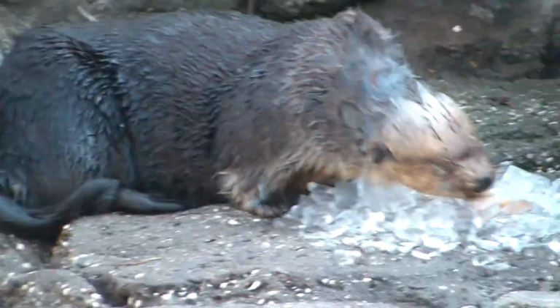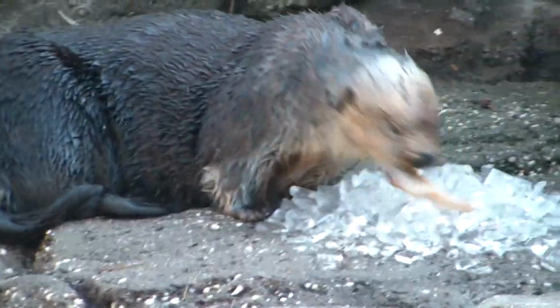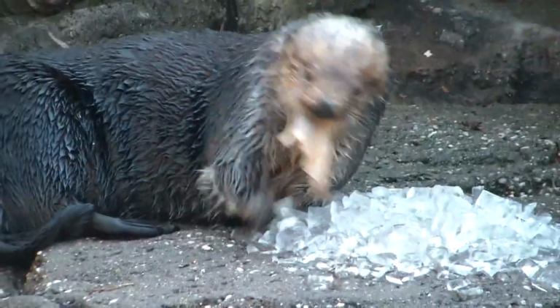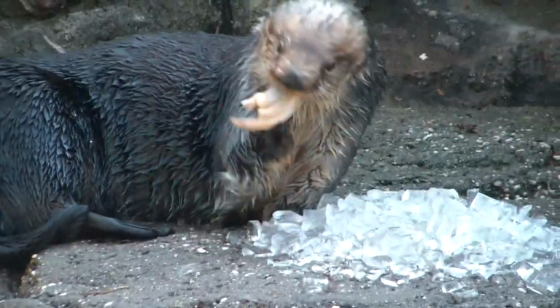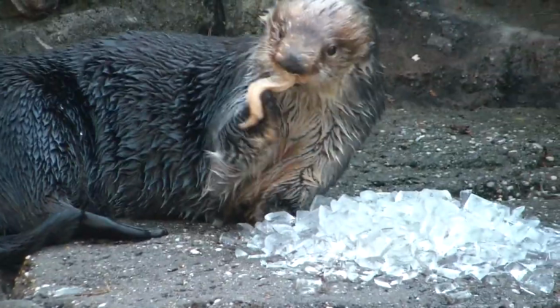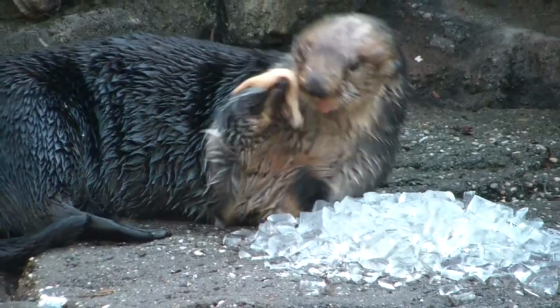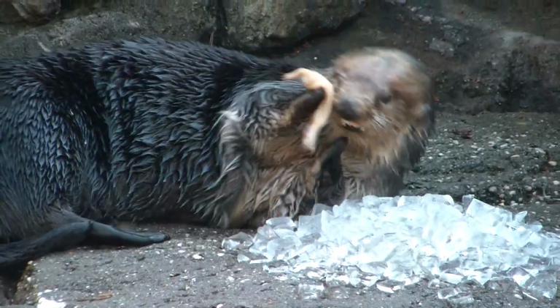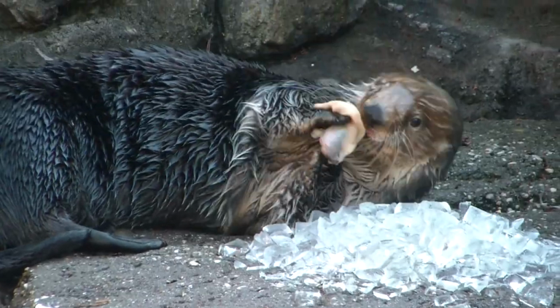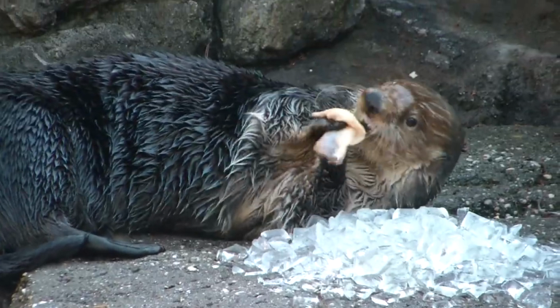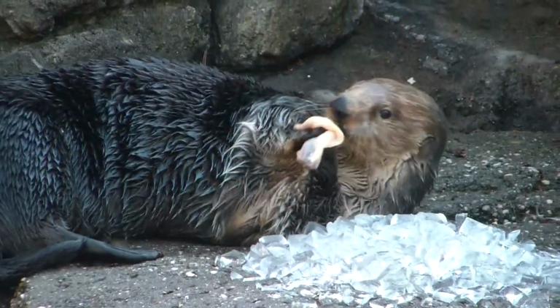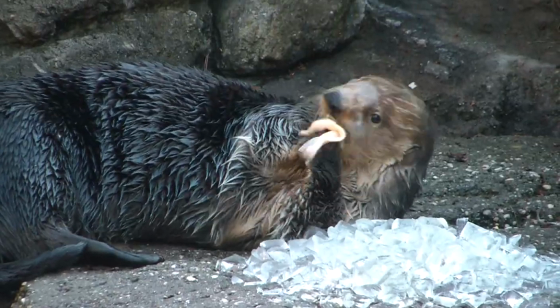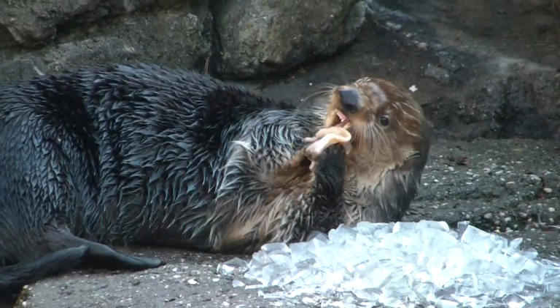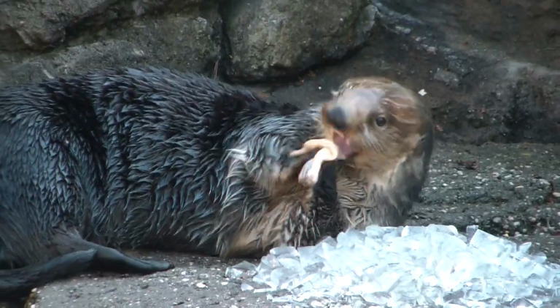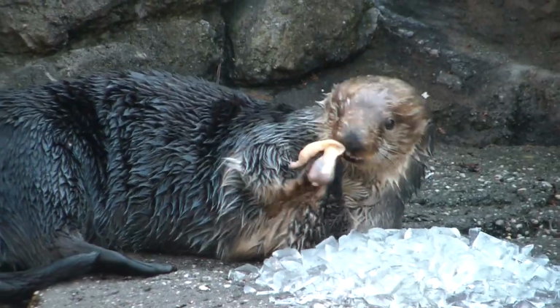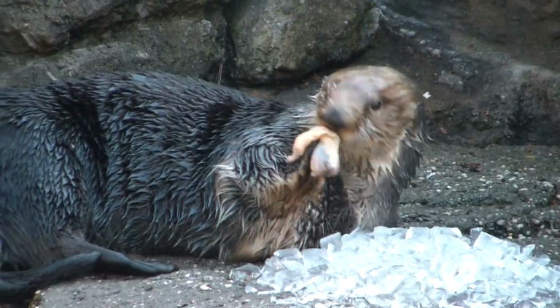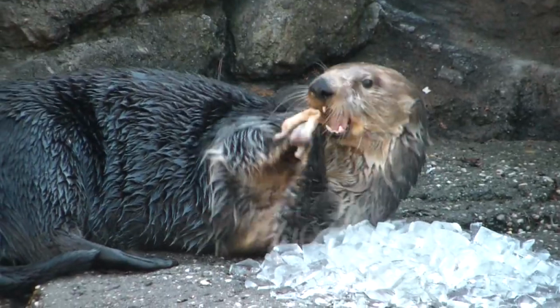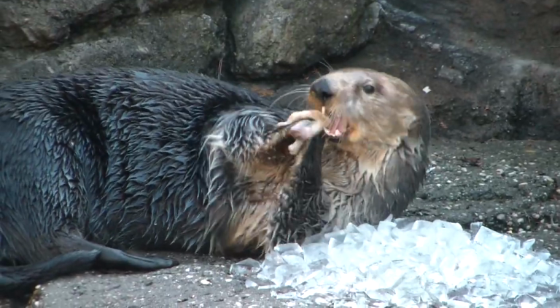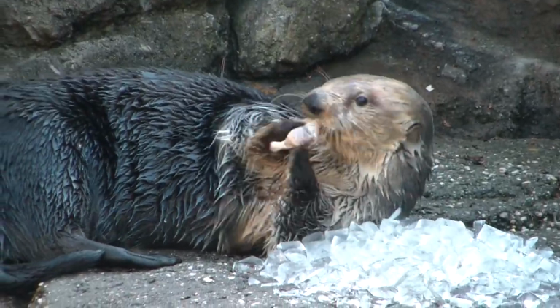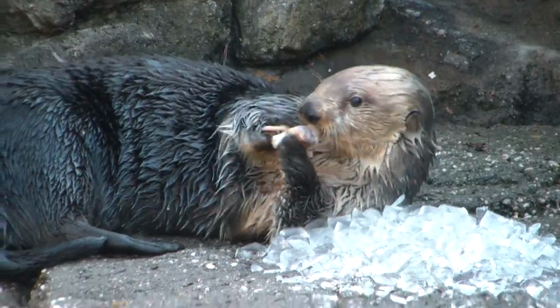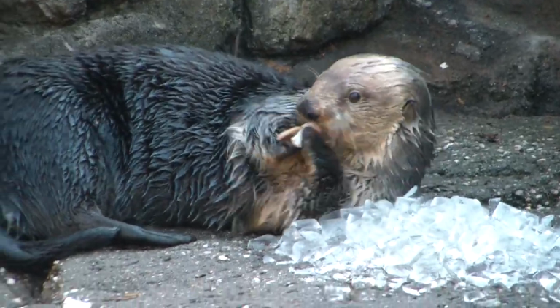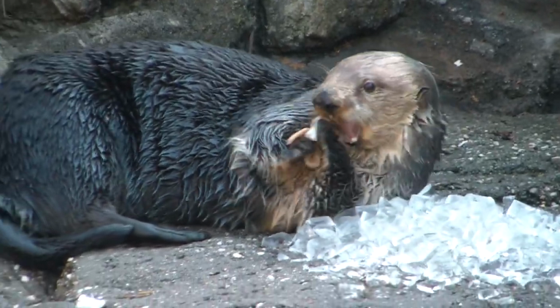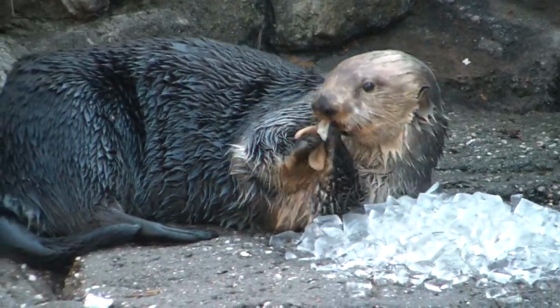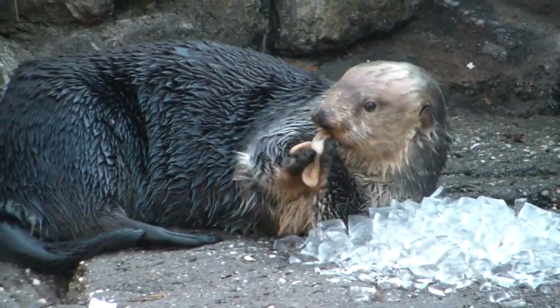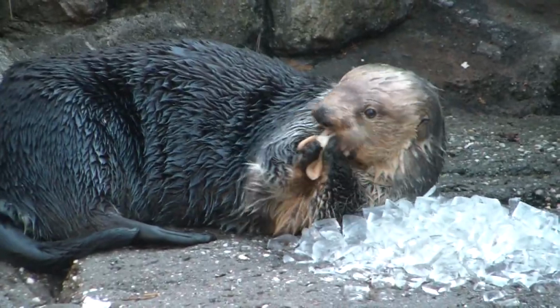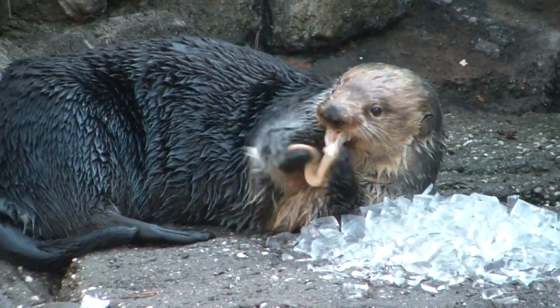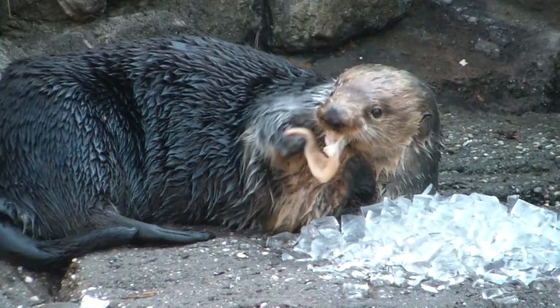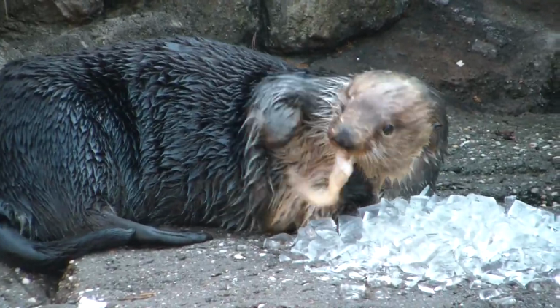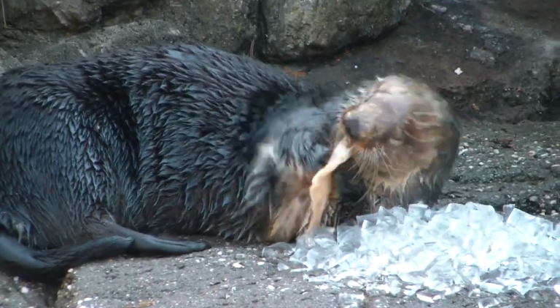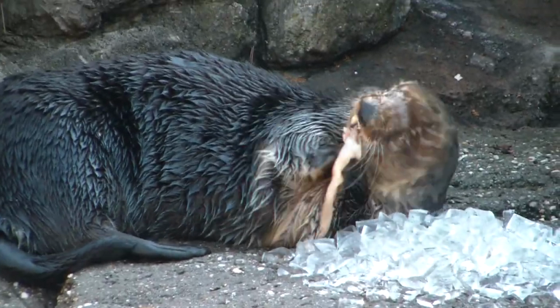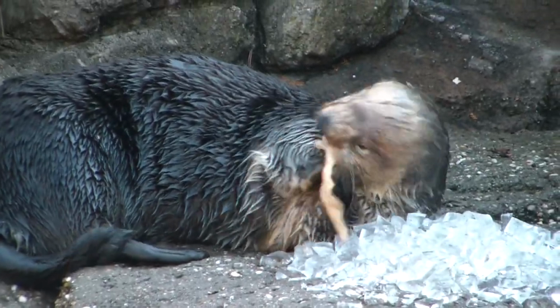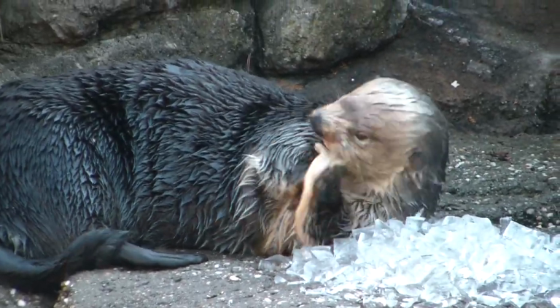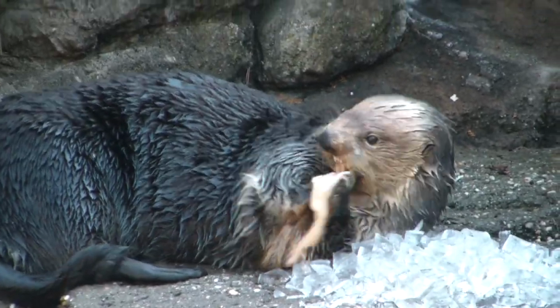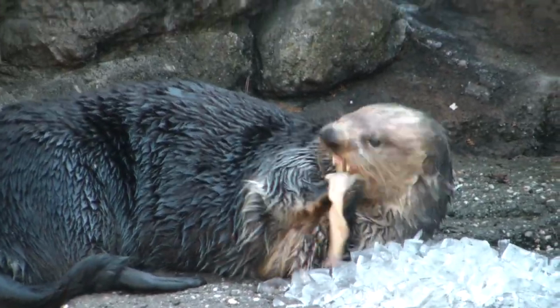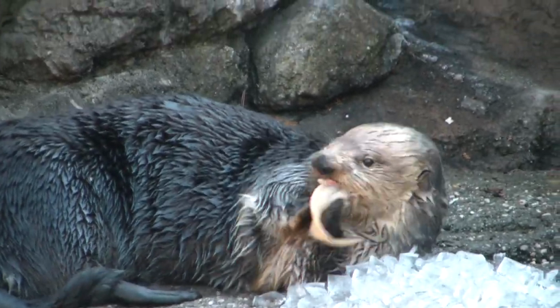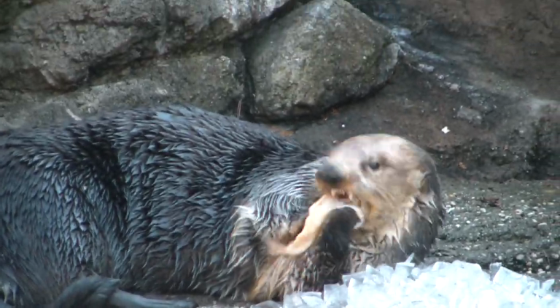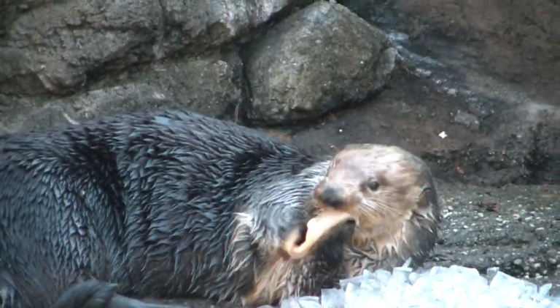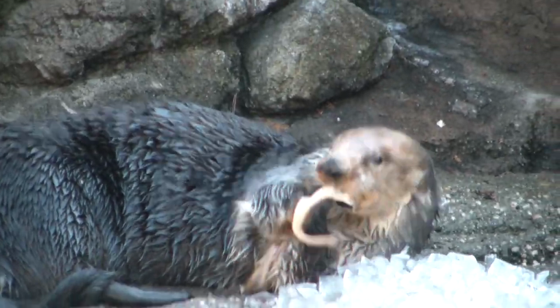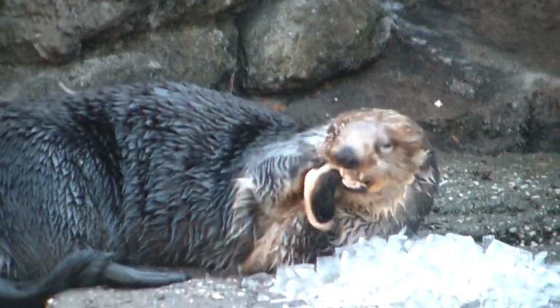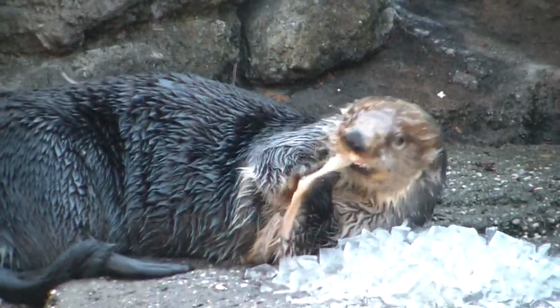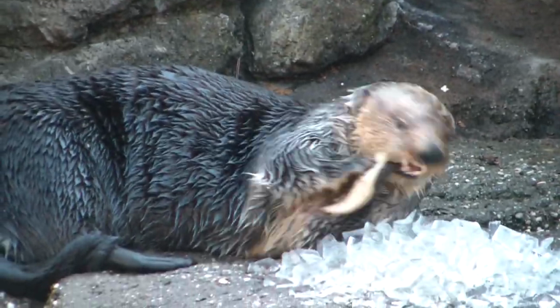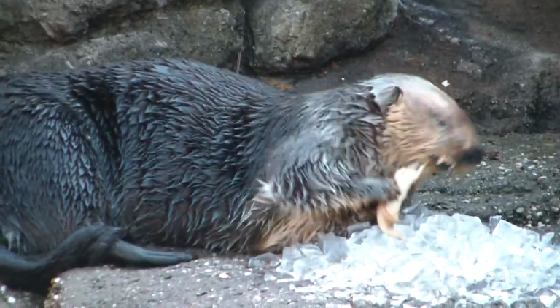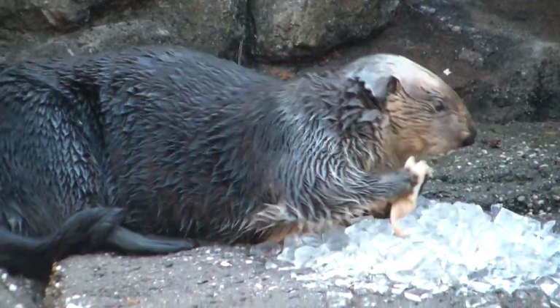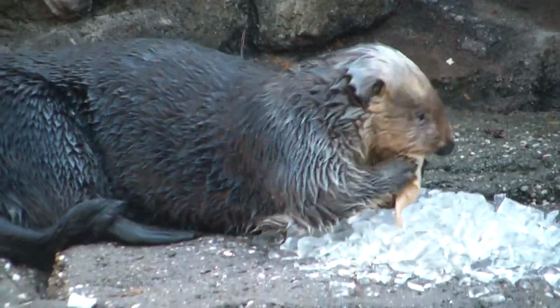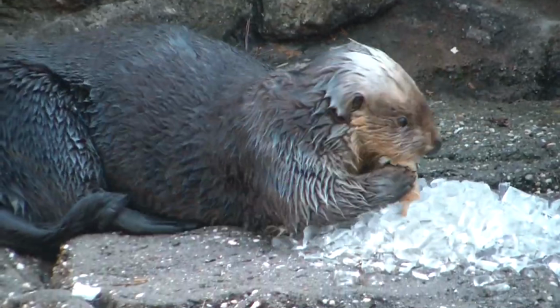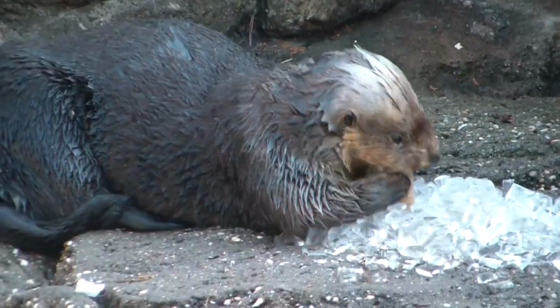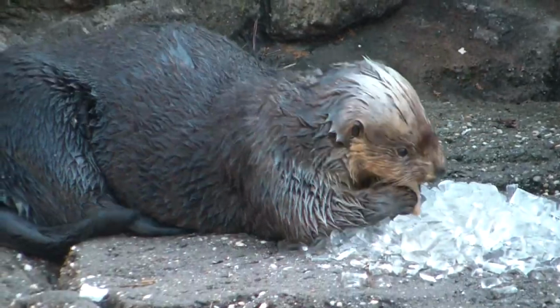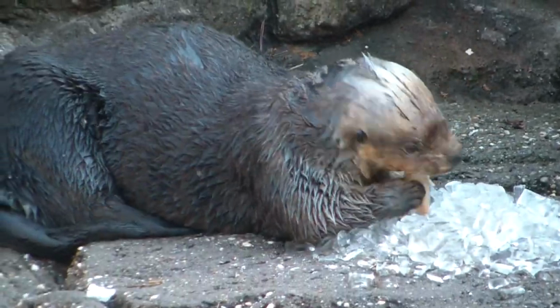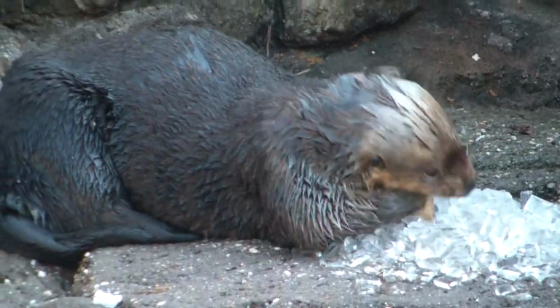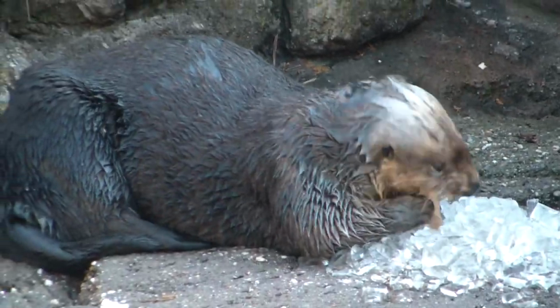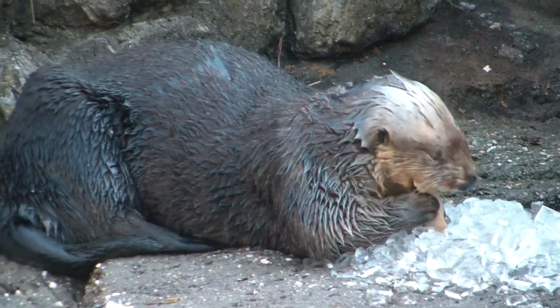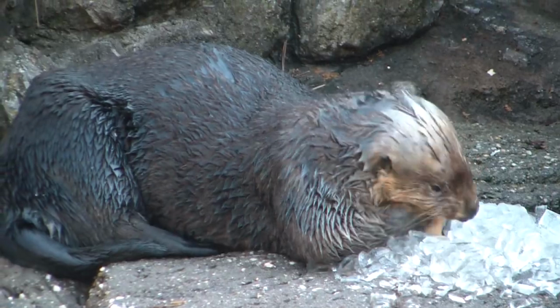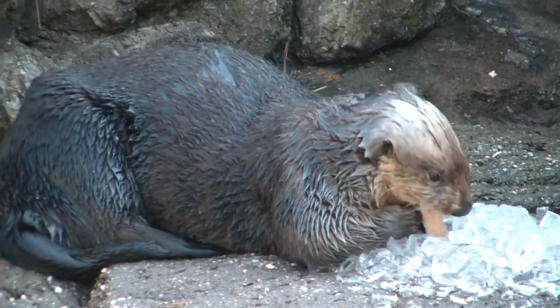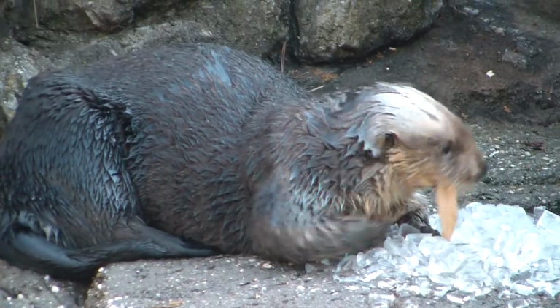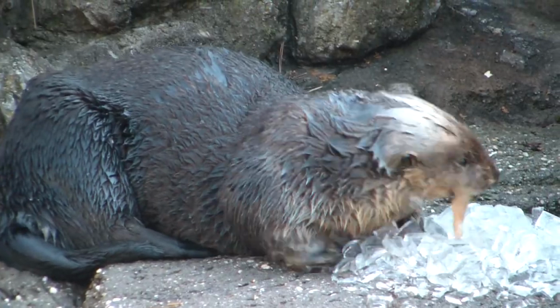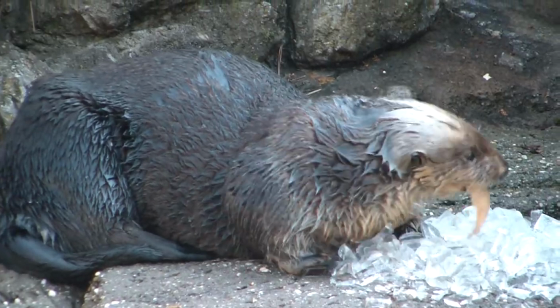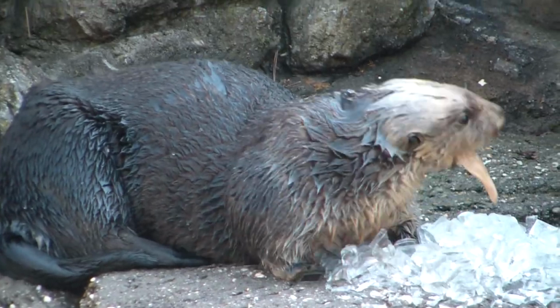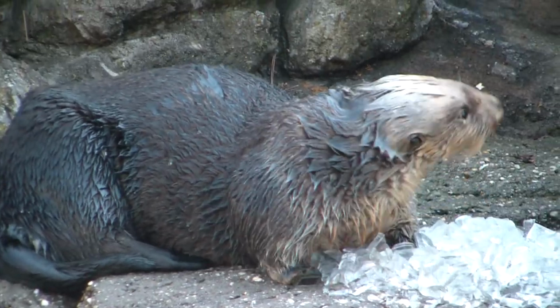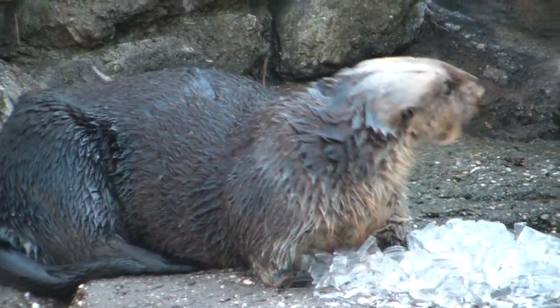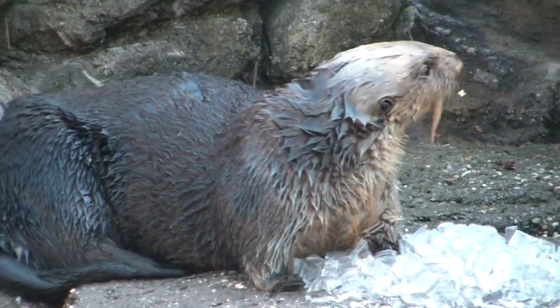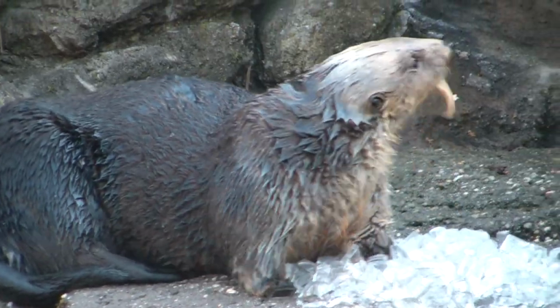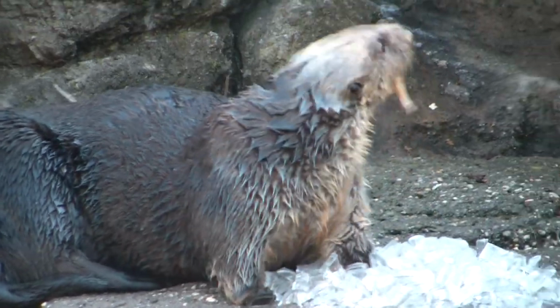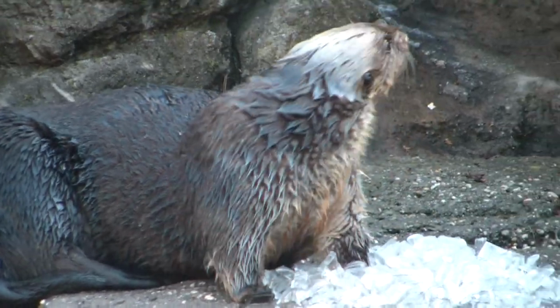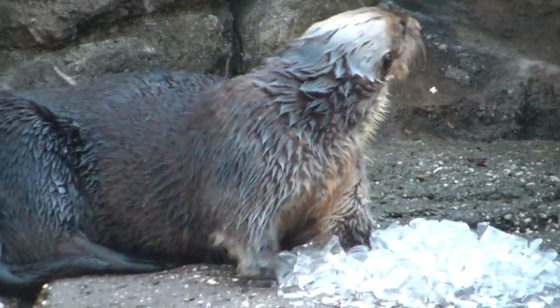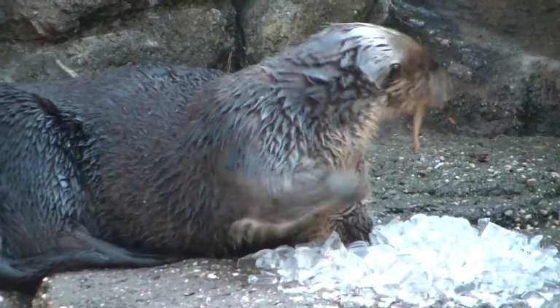Right now I'm feeding him a variety of seafood including clam, shrimp, and squid. Not a bad life, right?